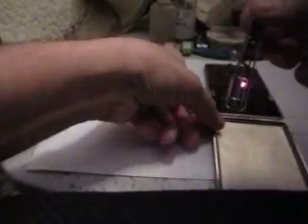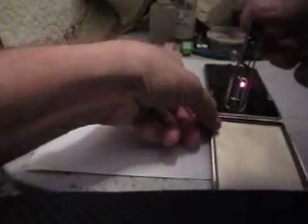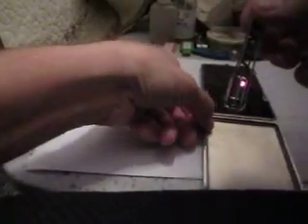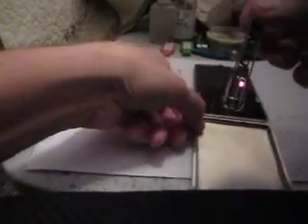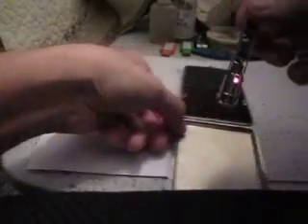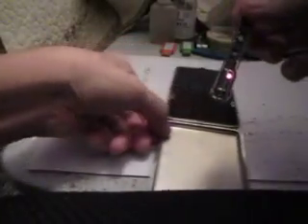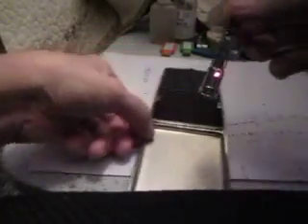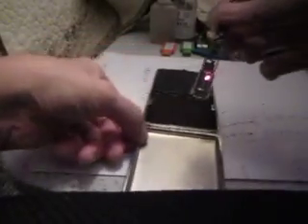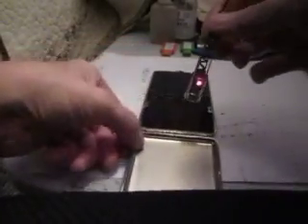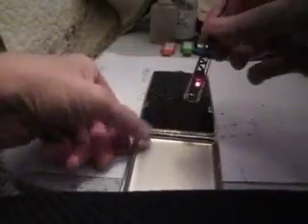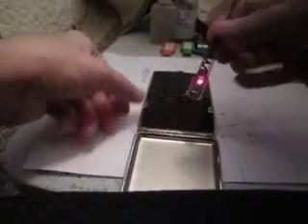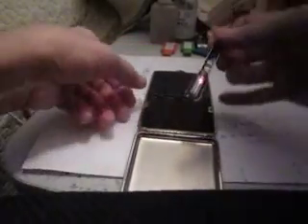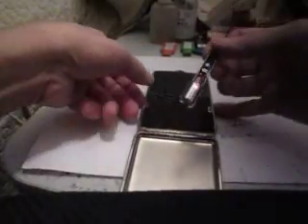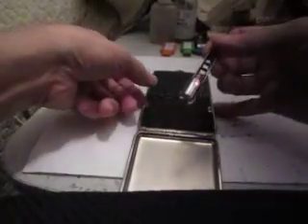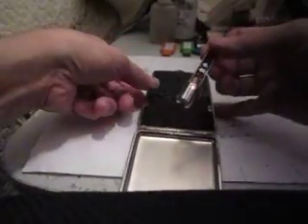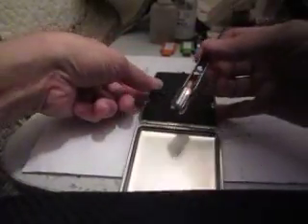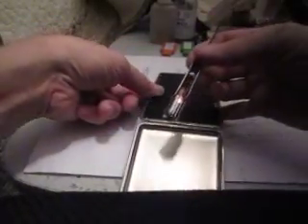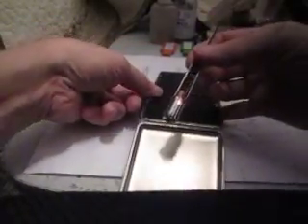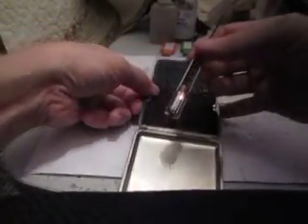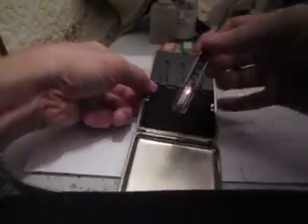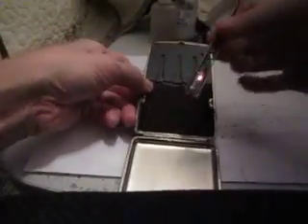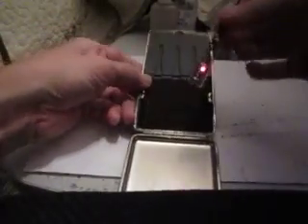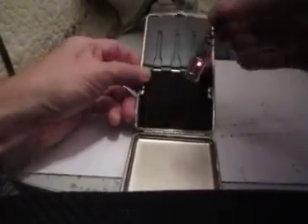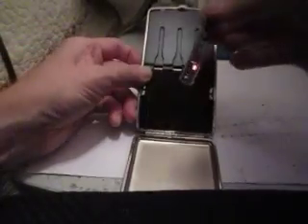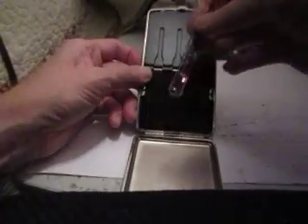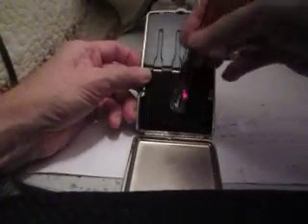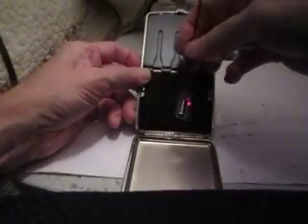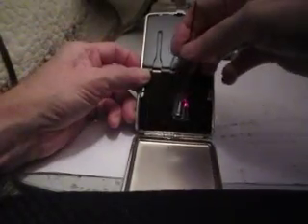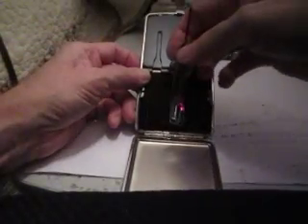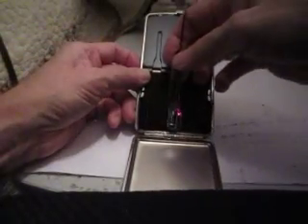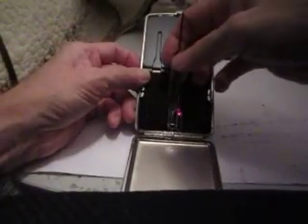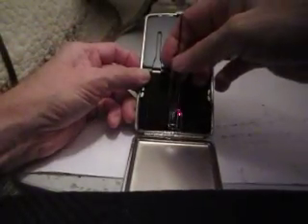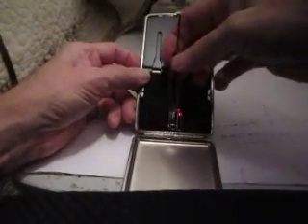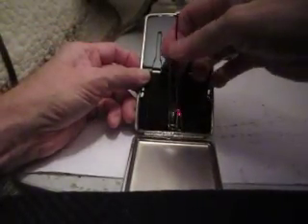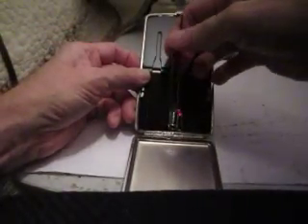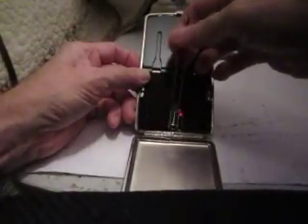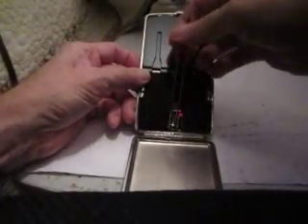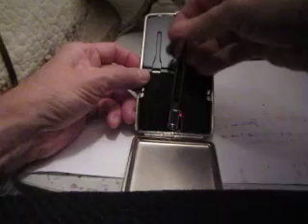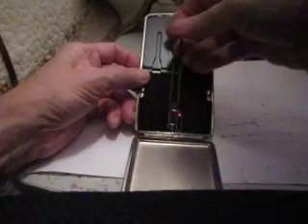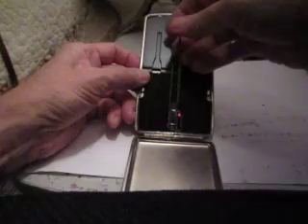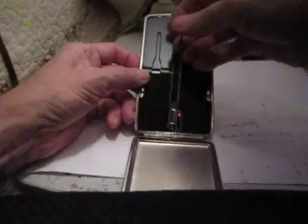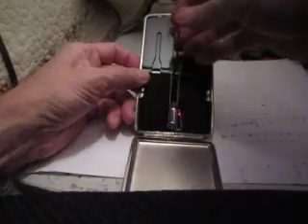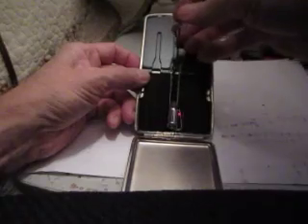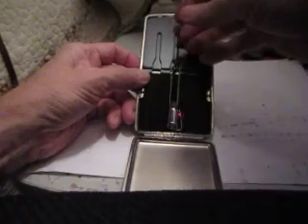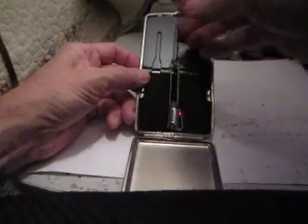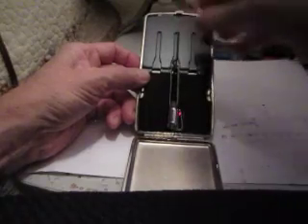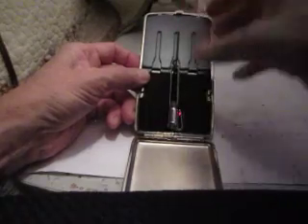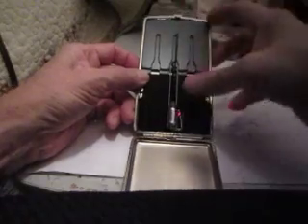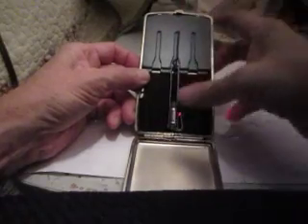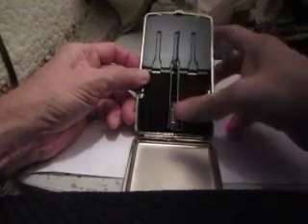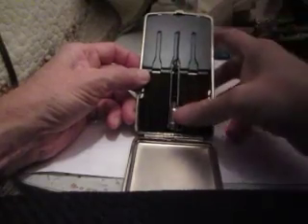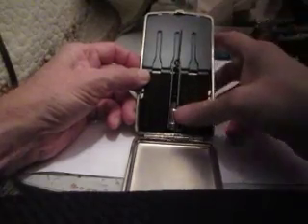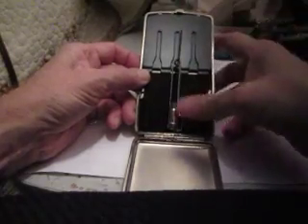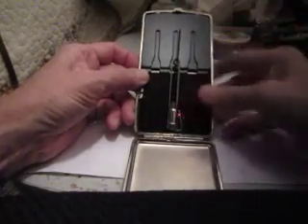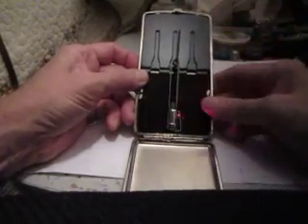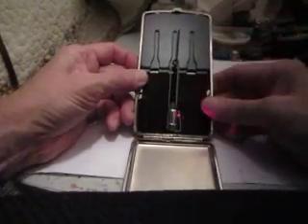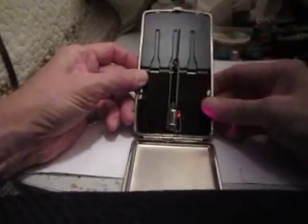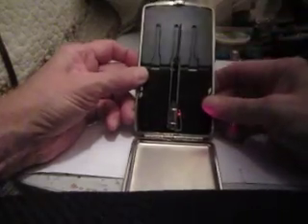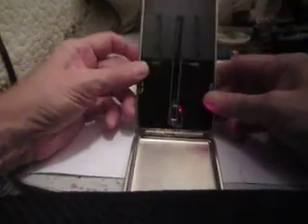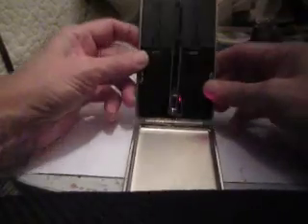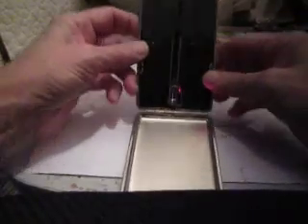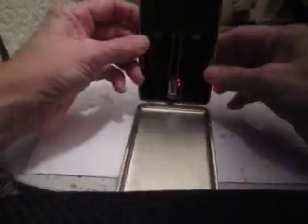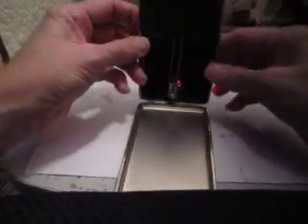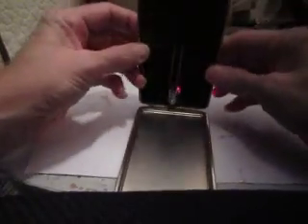I'm going to go ahead and put it back in its little holder here — like that — and again, it's held in with magnets.